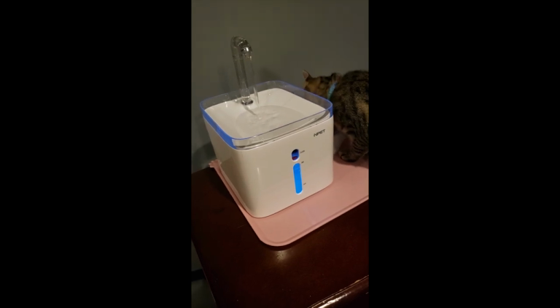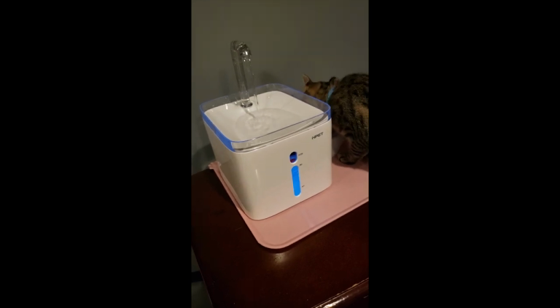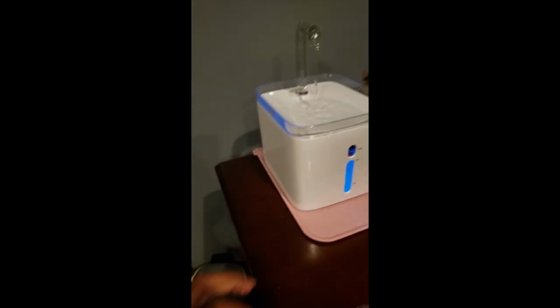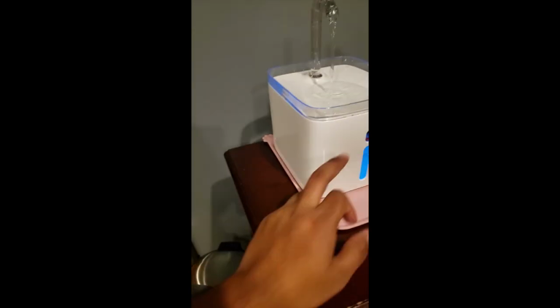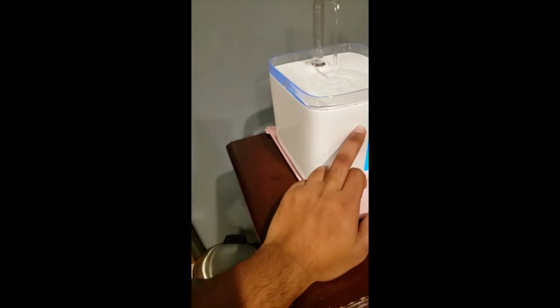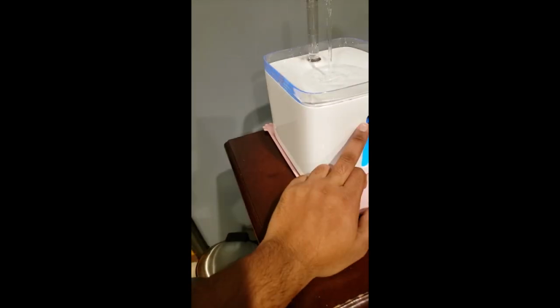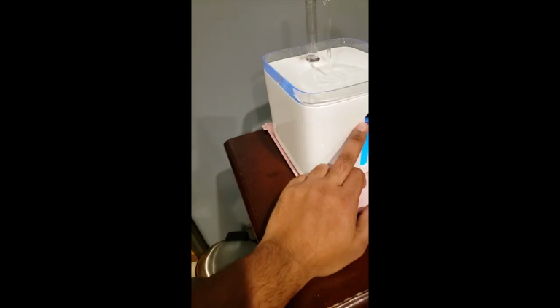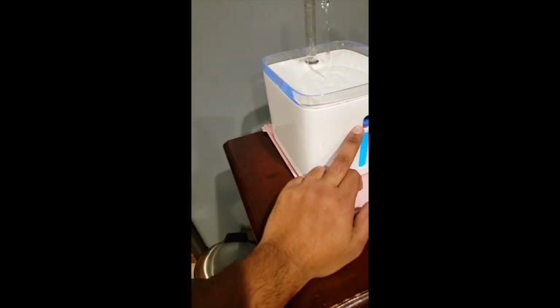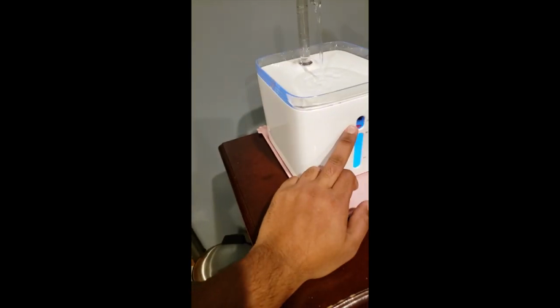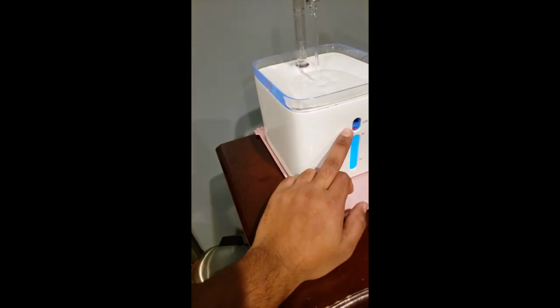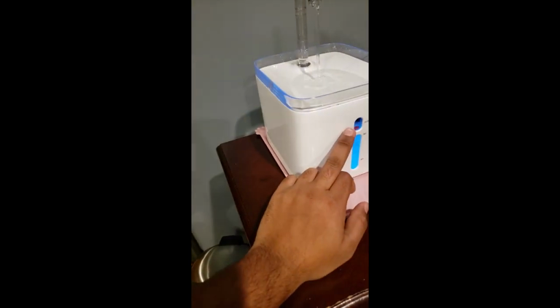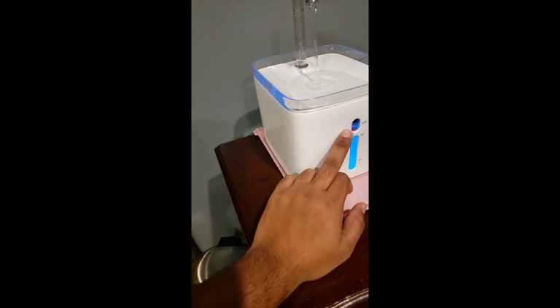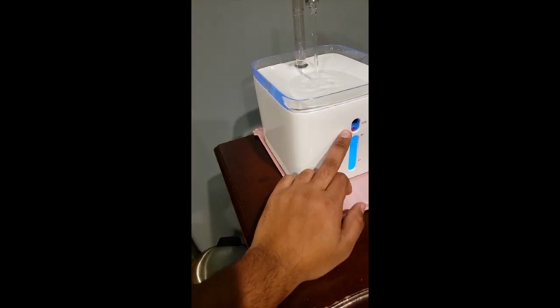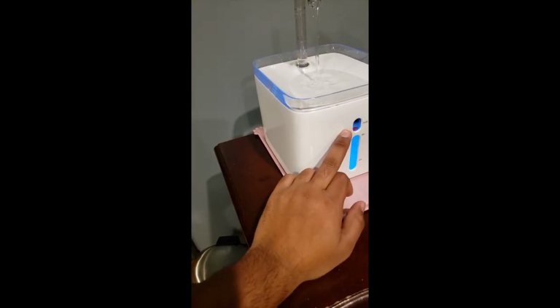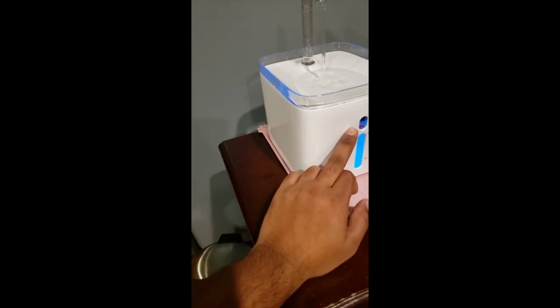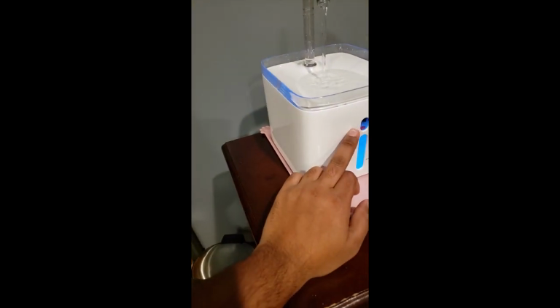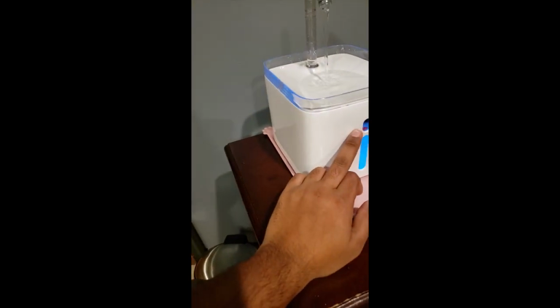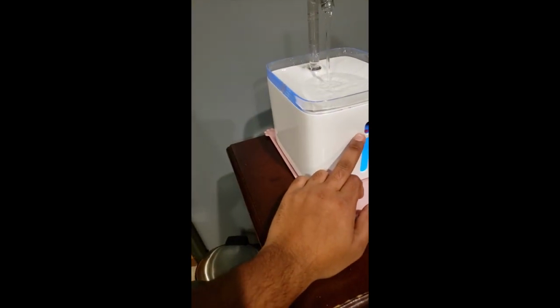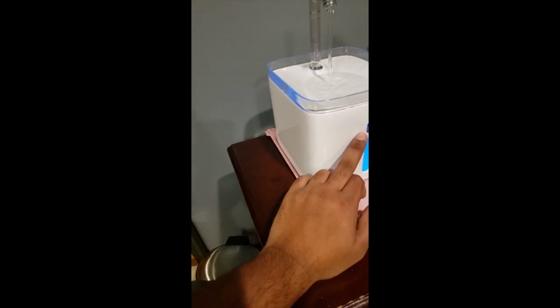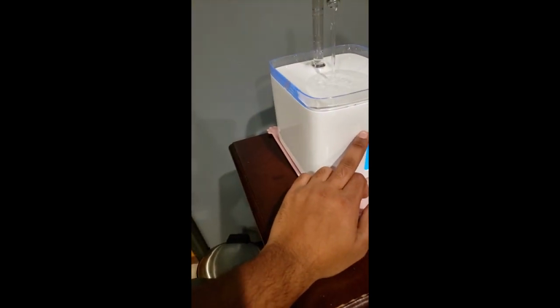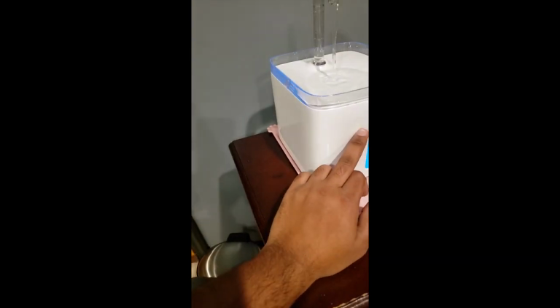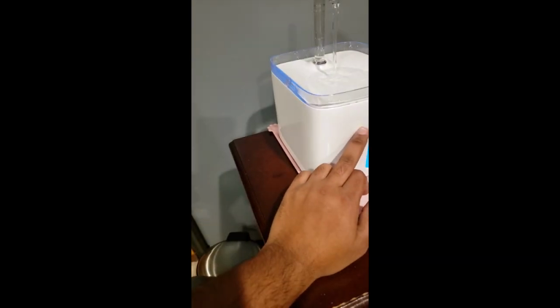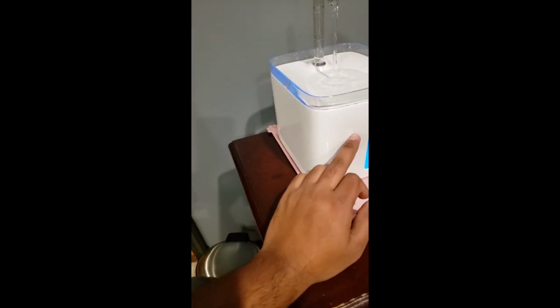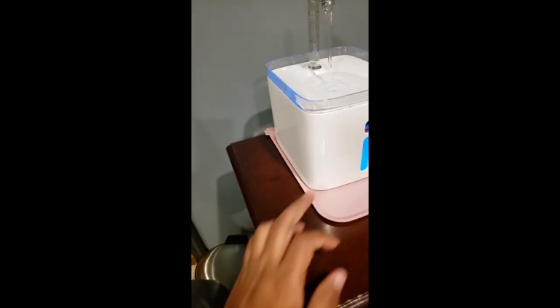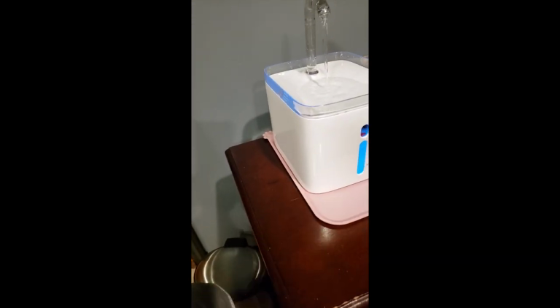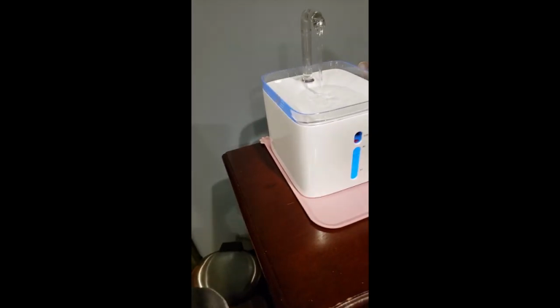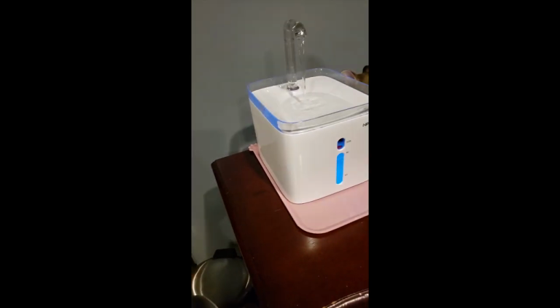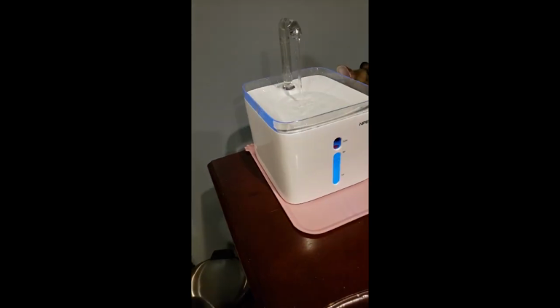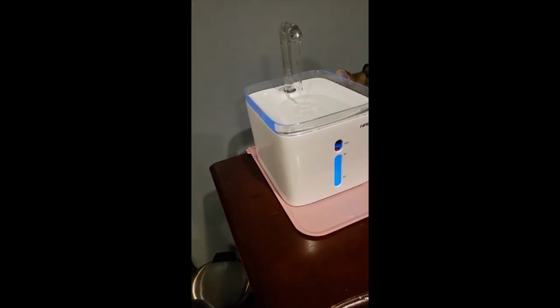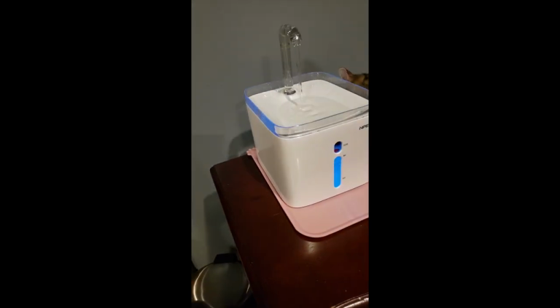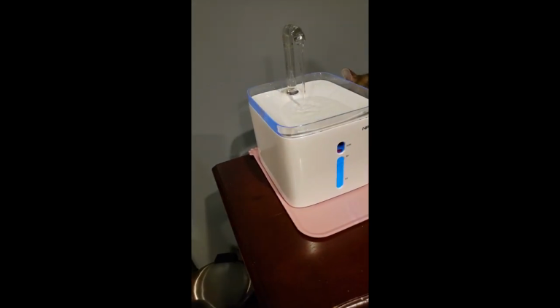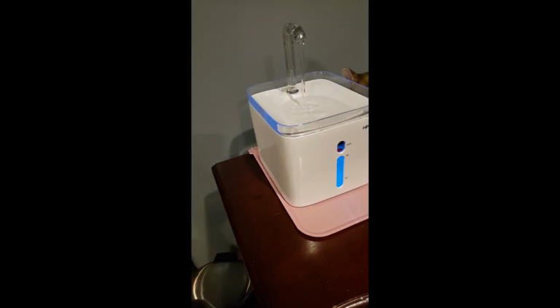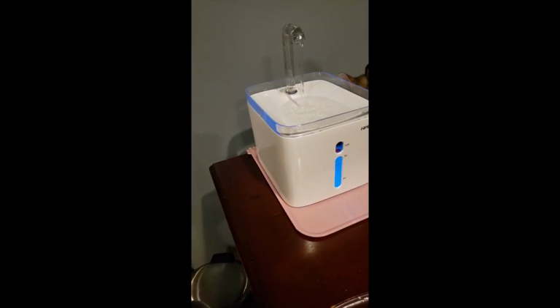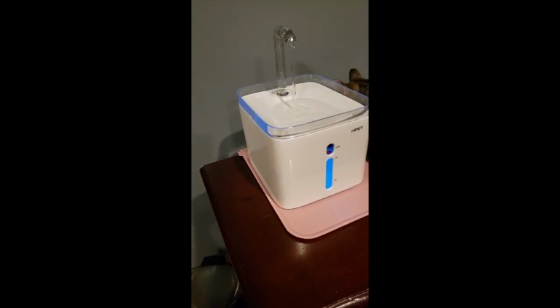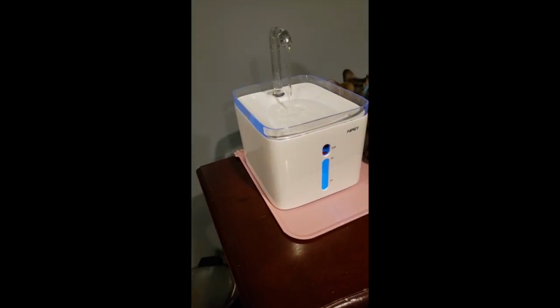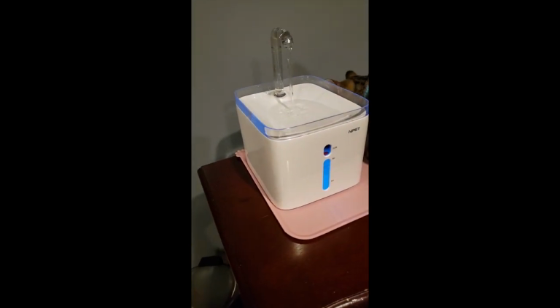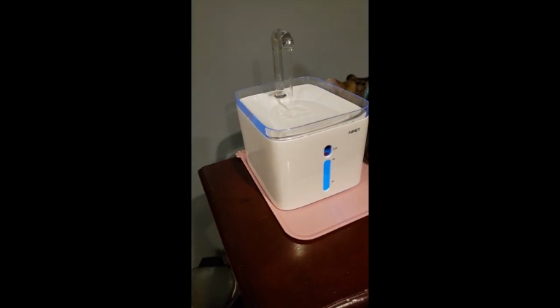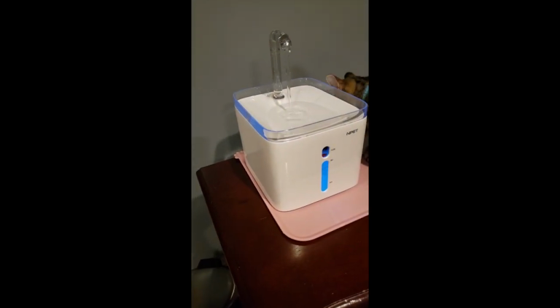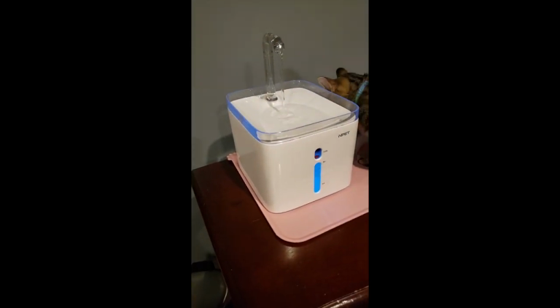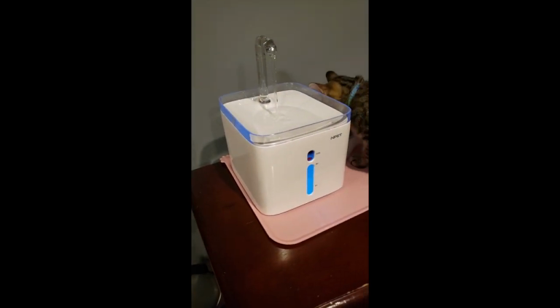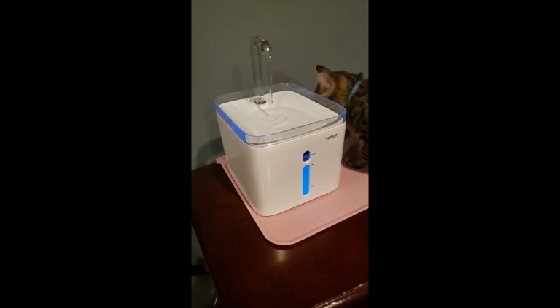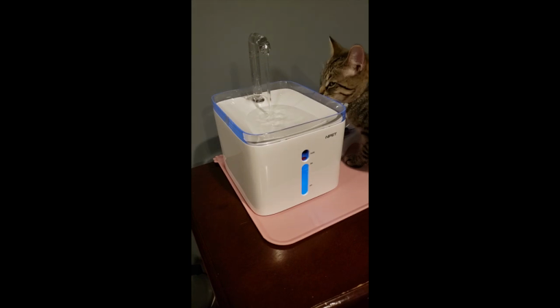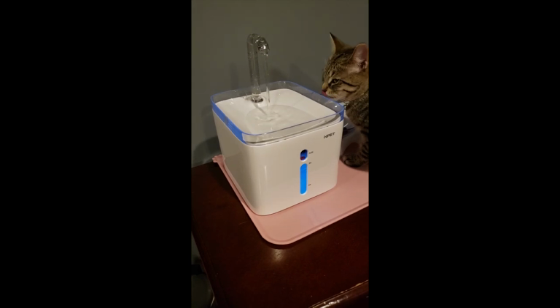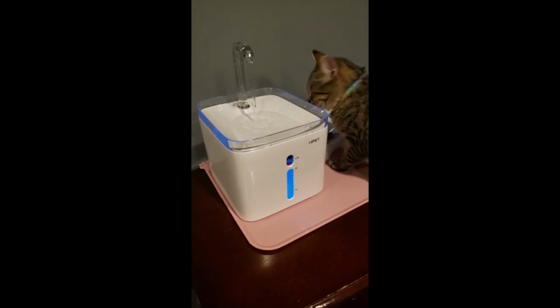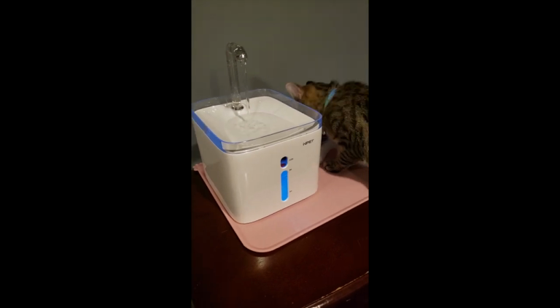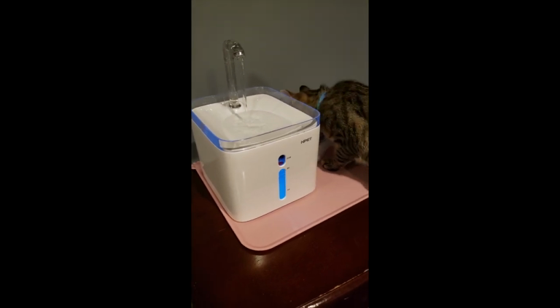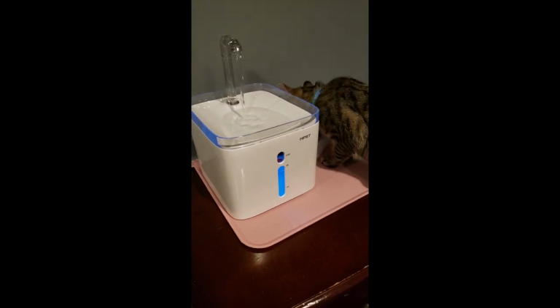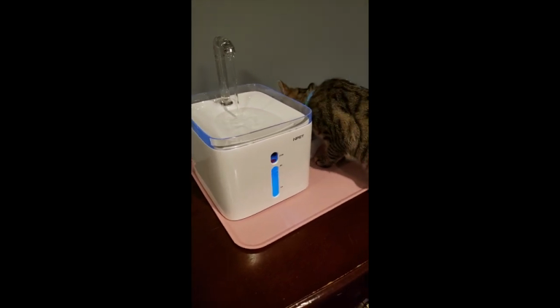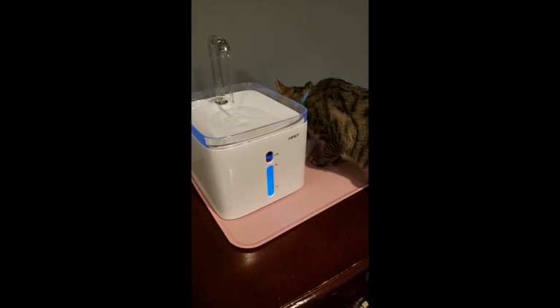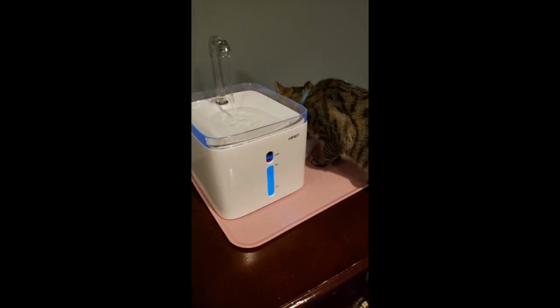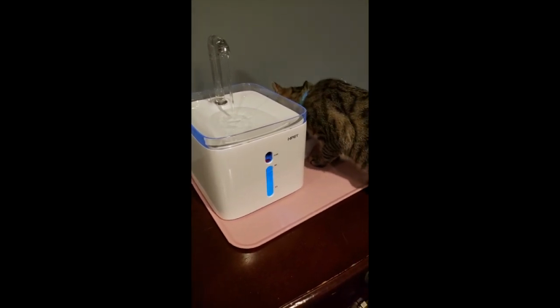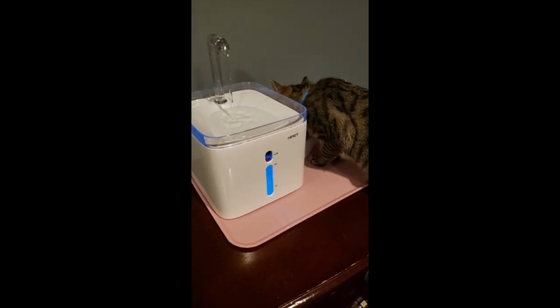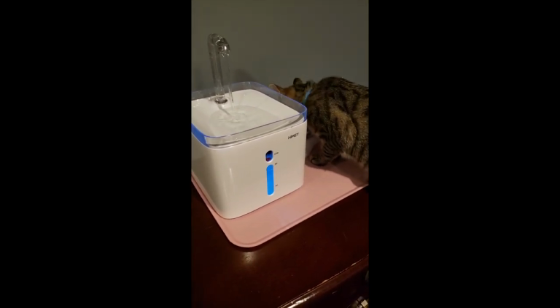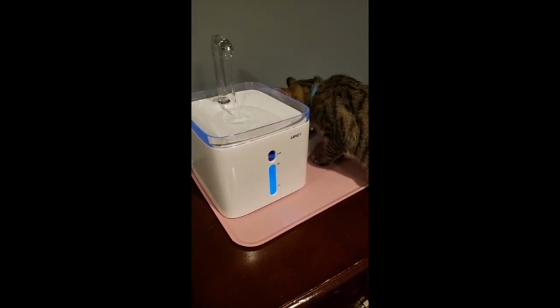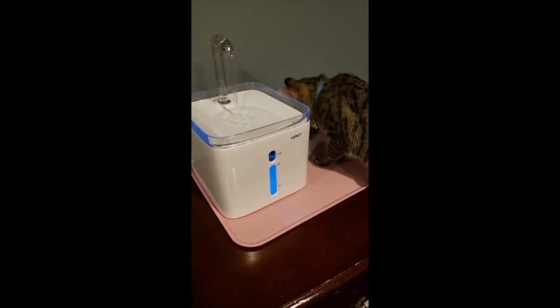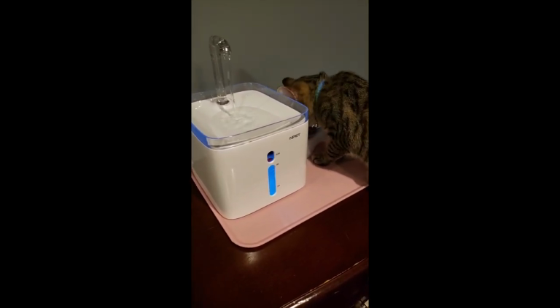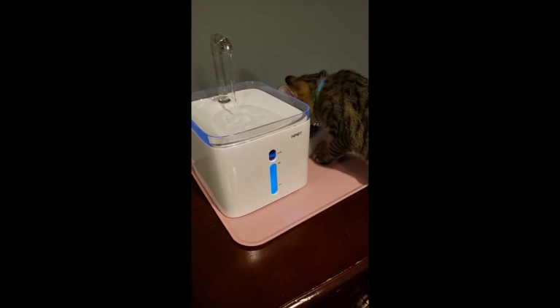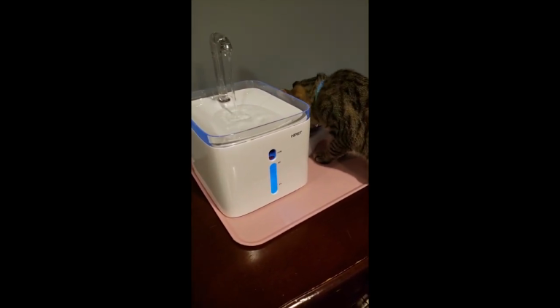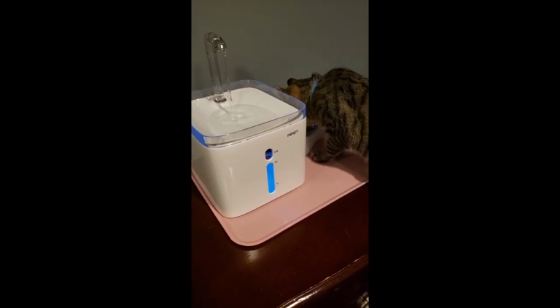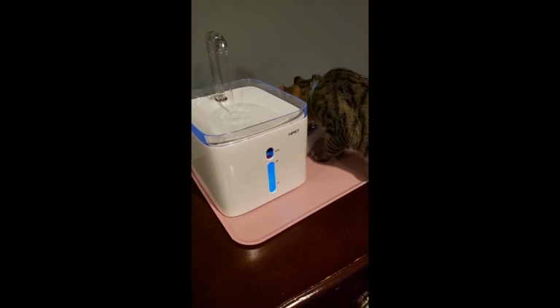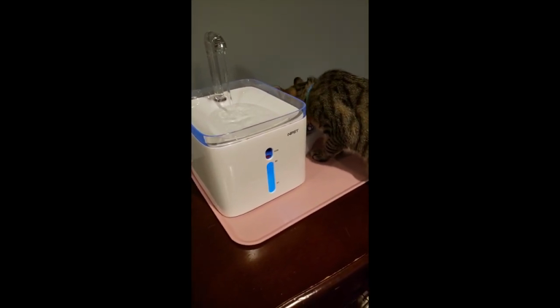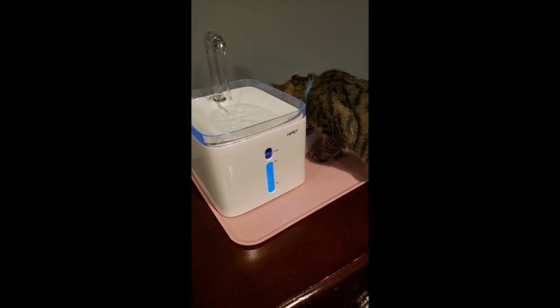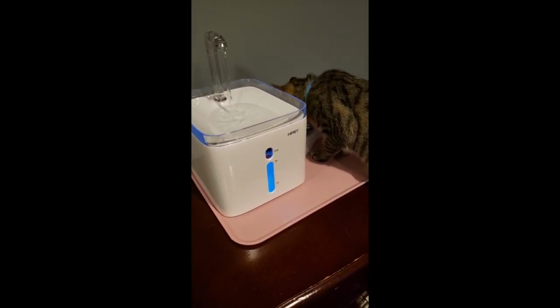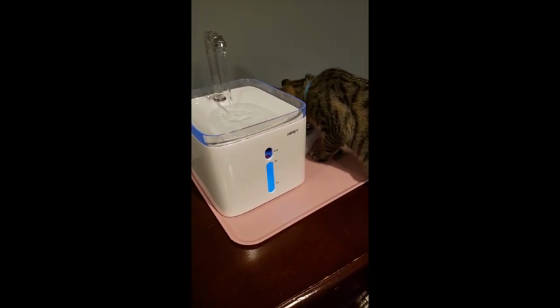Maybe I'll add all the different water filters so it can clean the water up more. Because the tap water is horrible here — just look at it. I would recommend it.